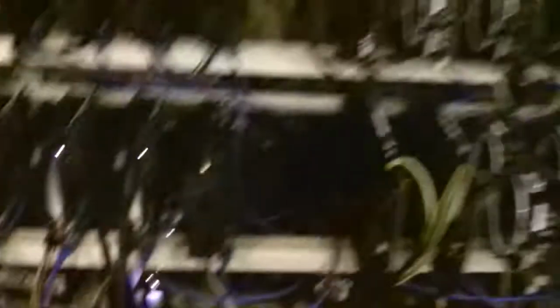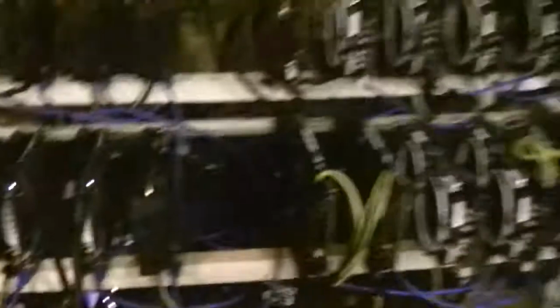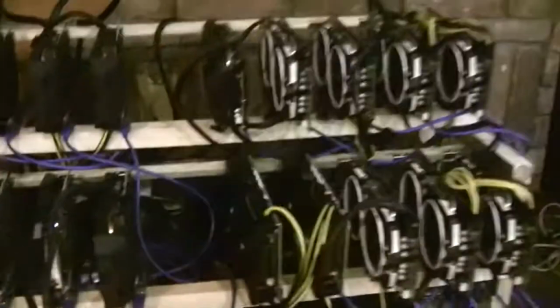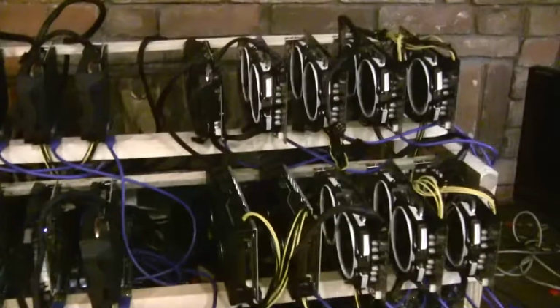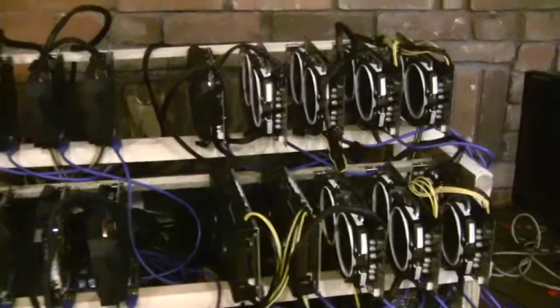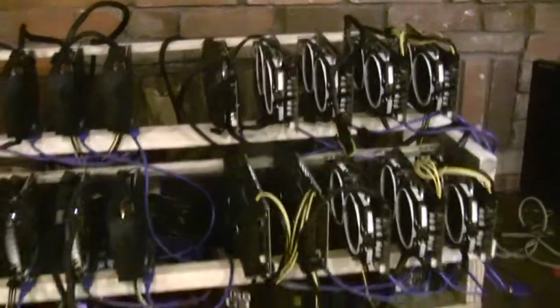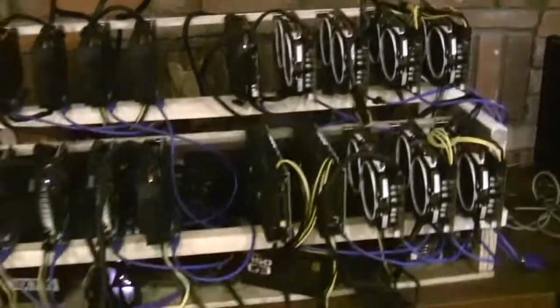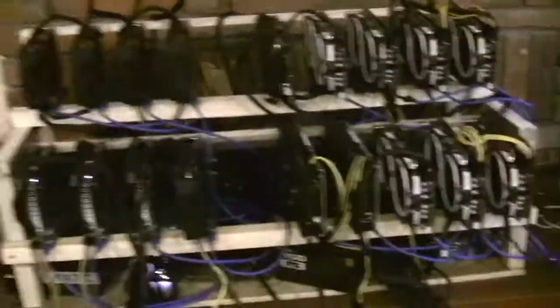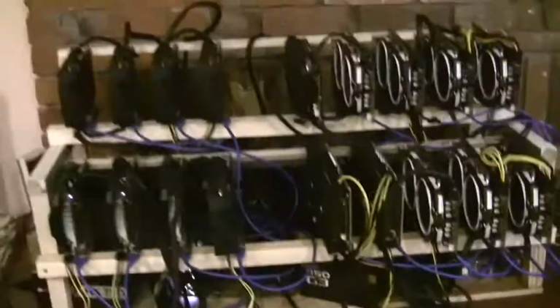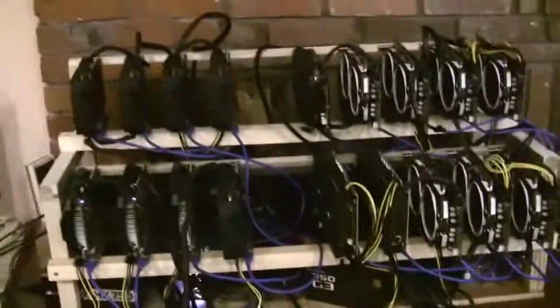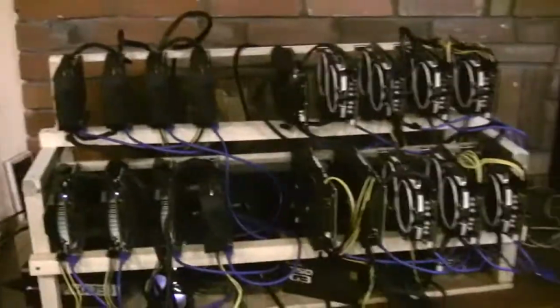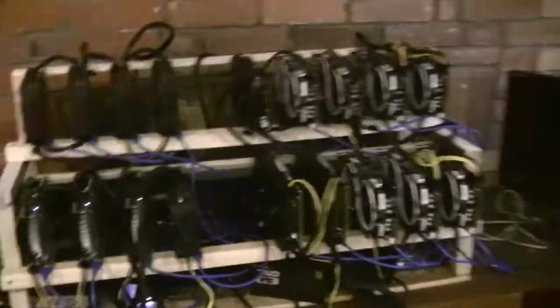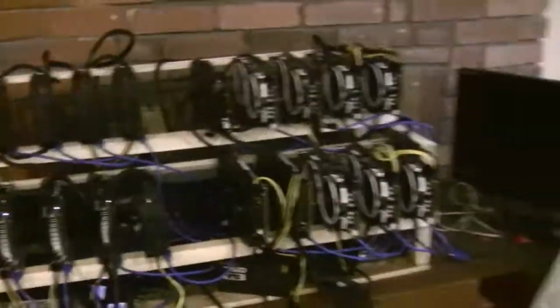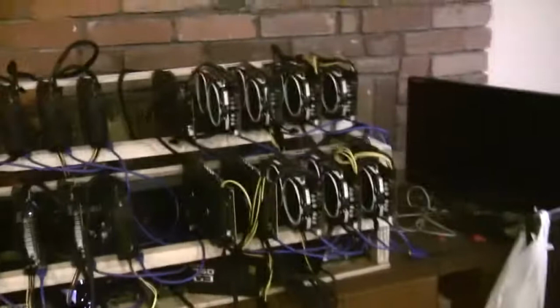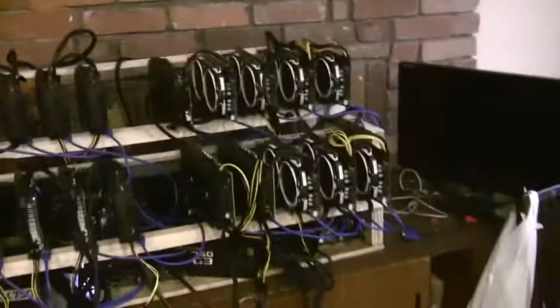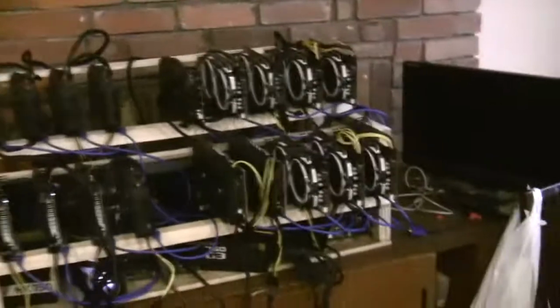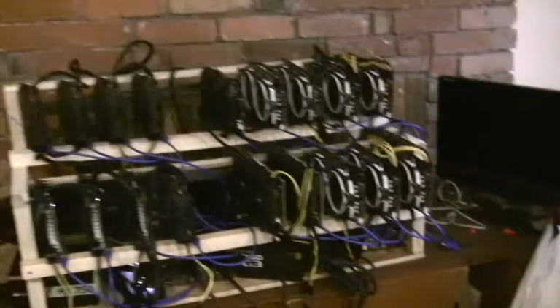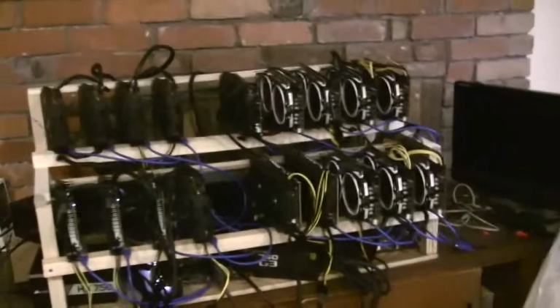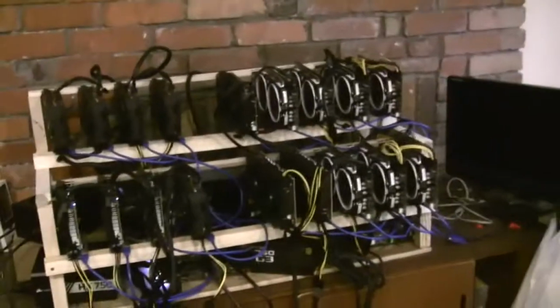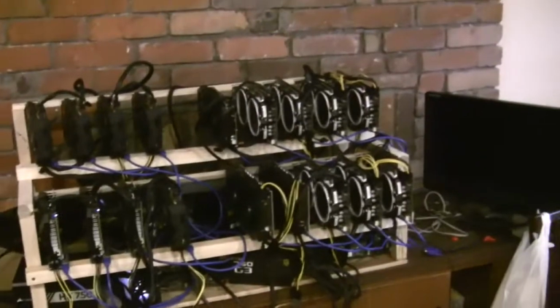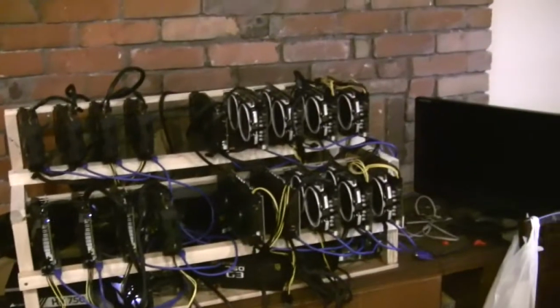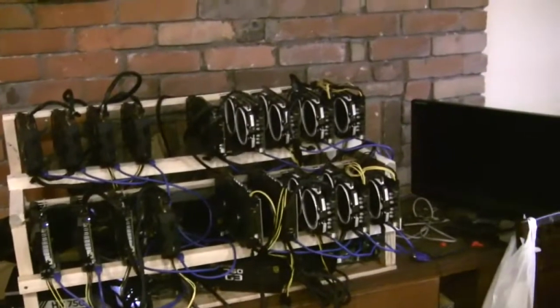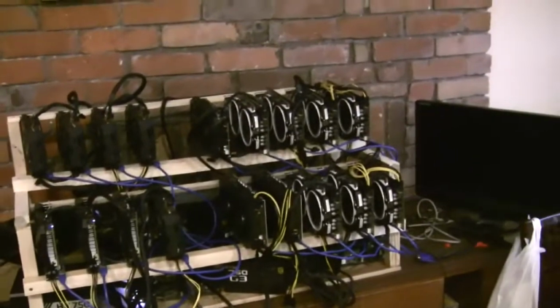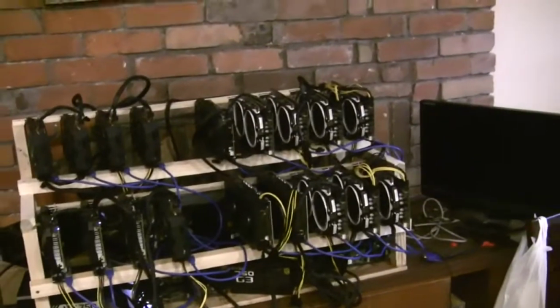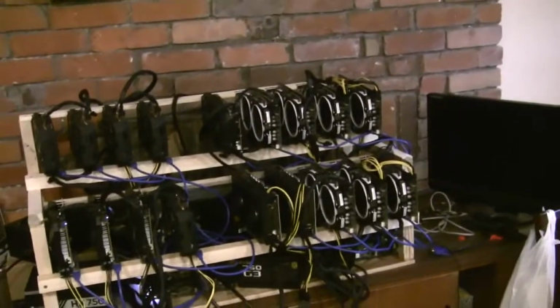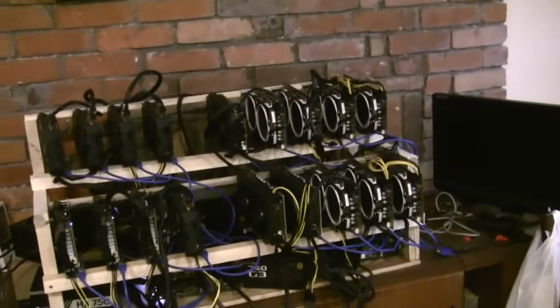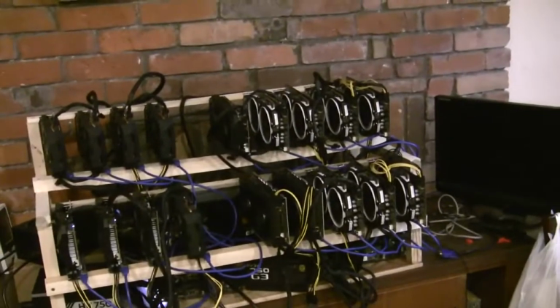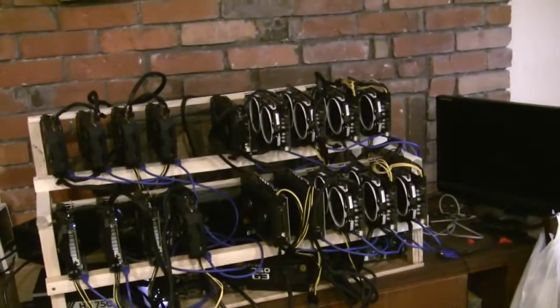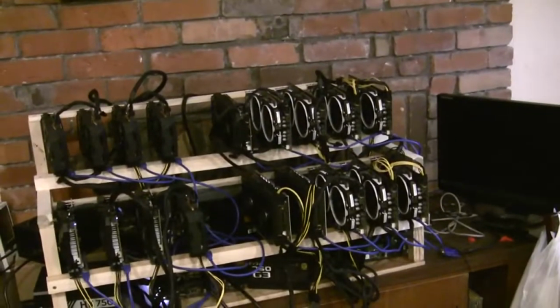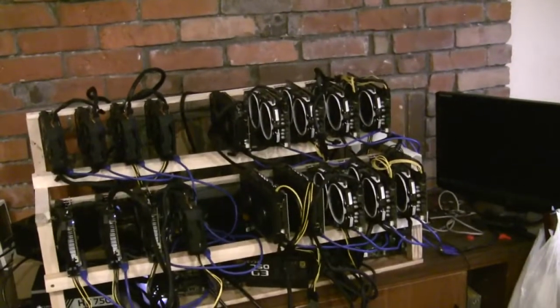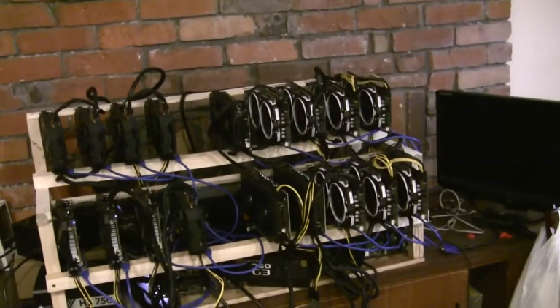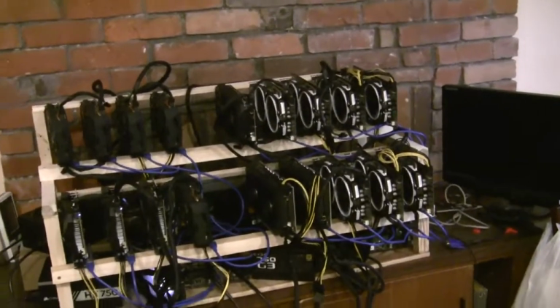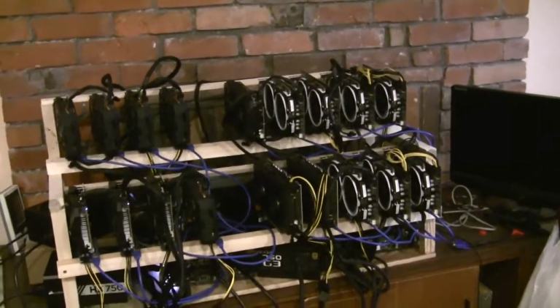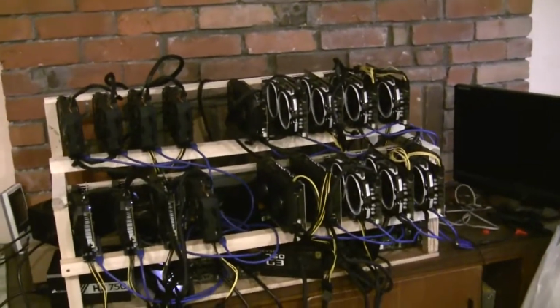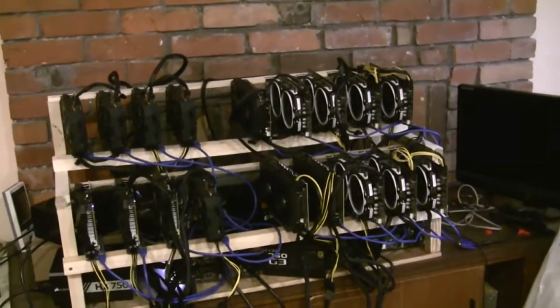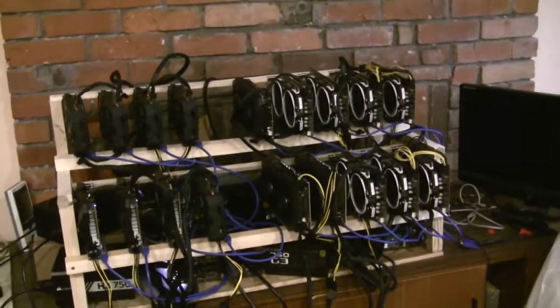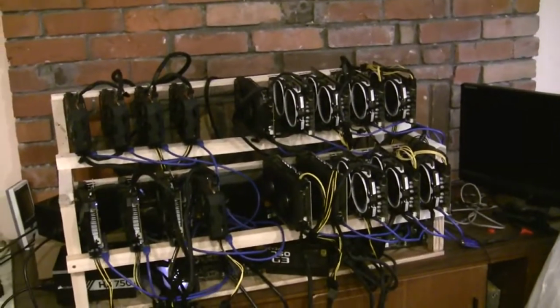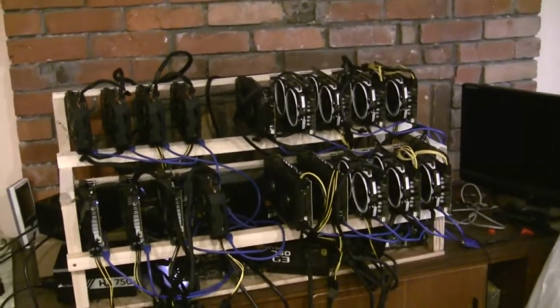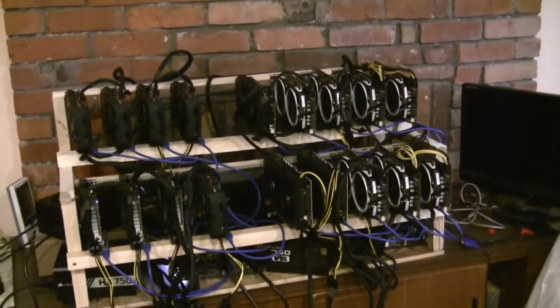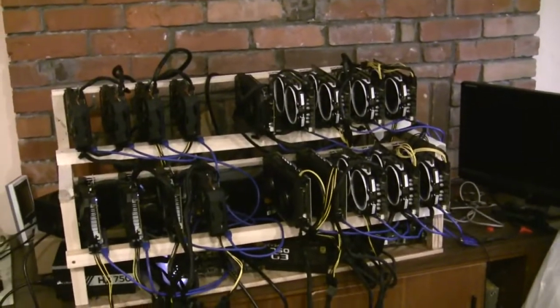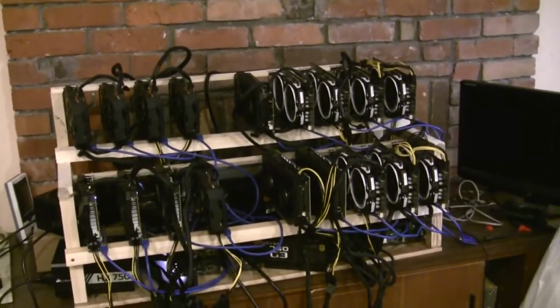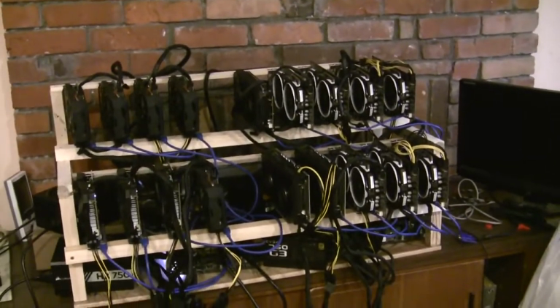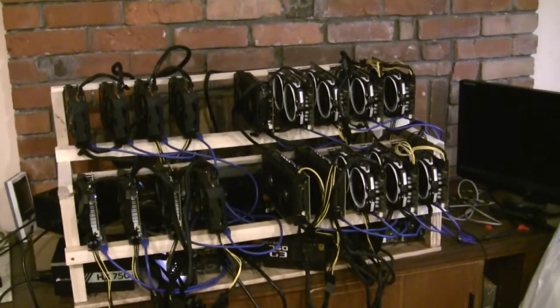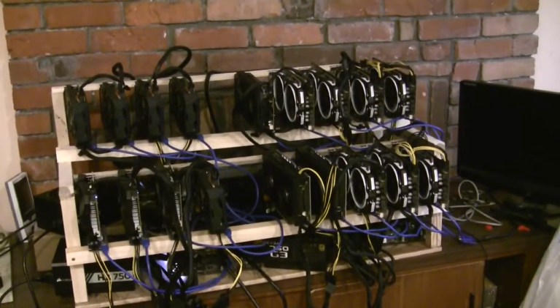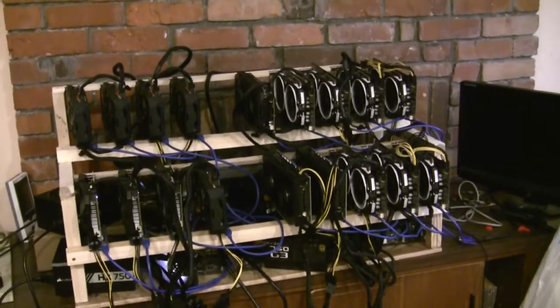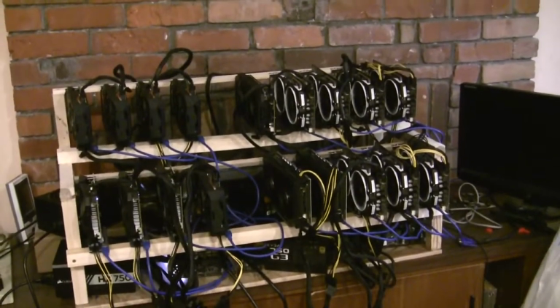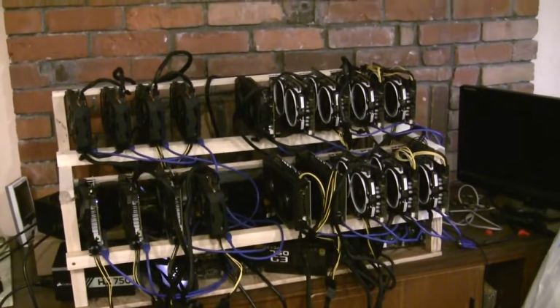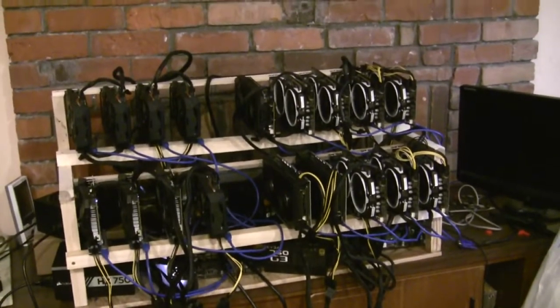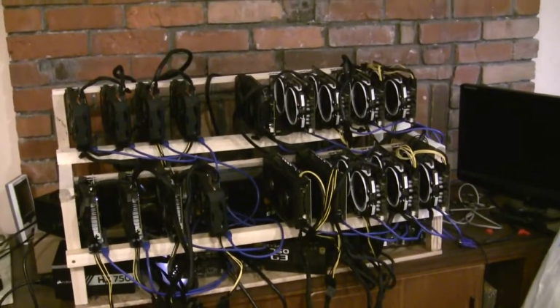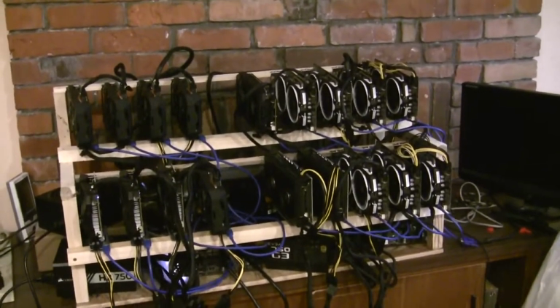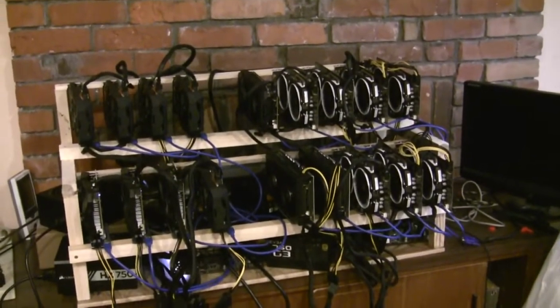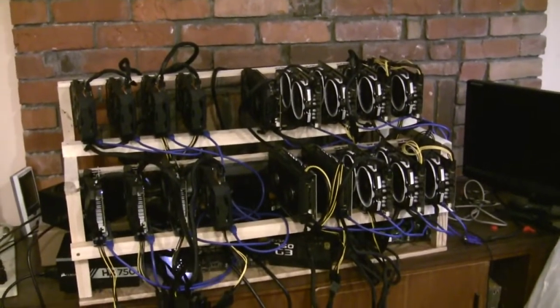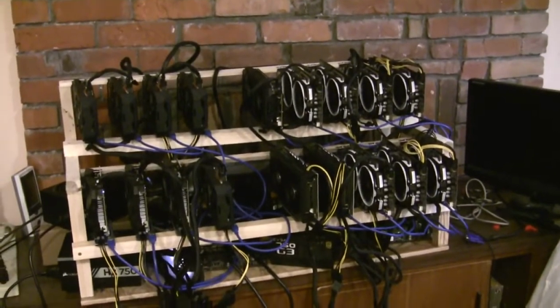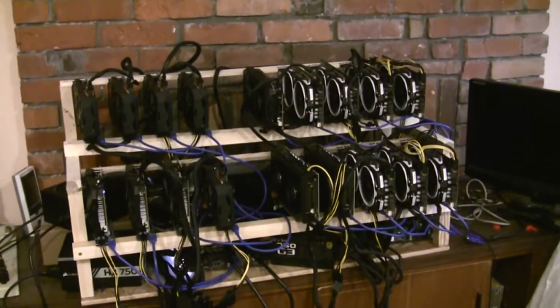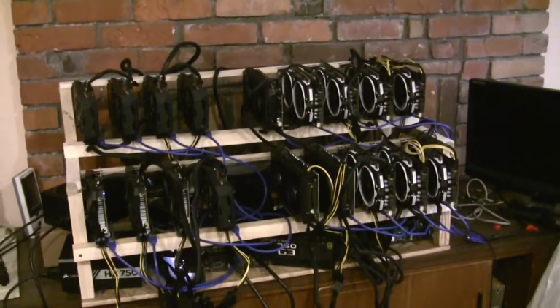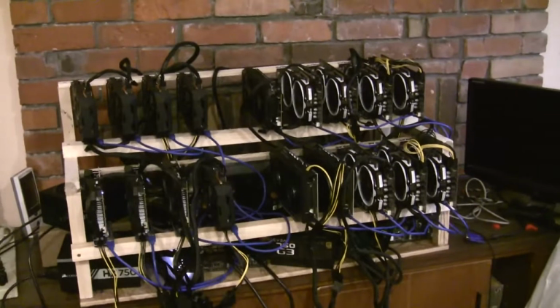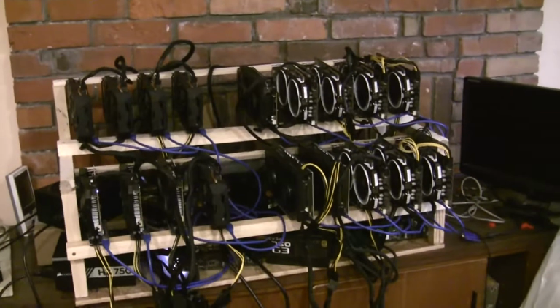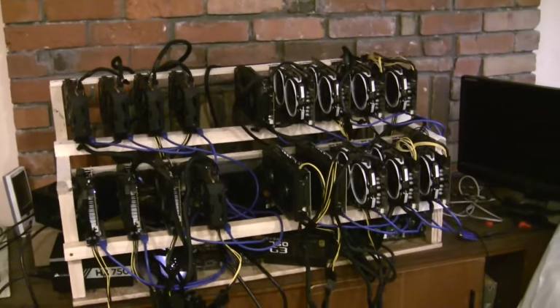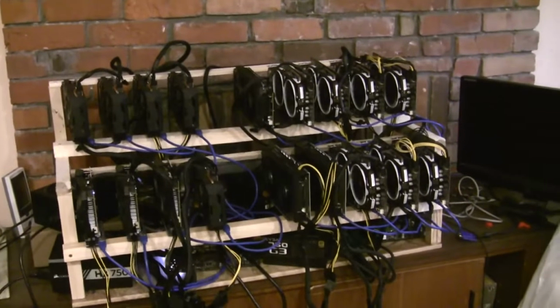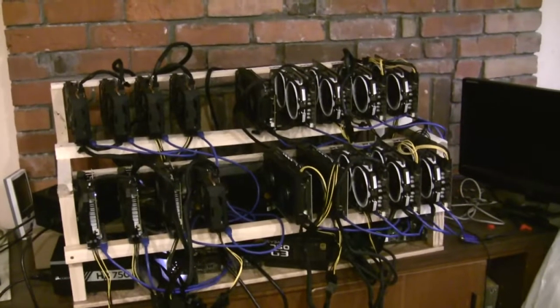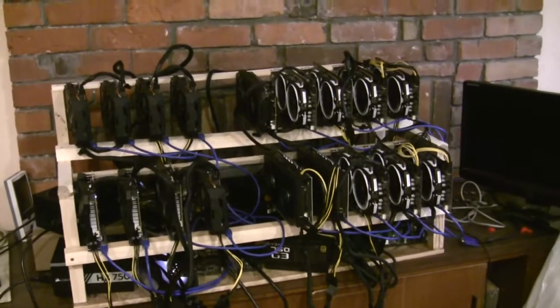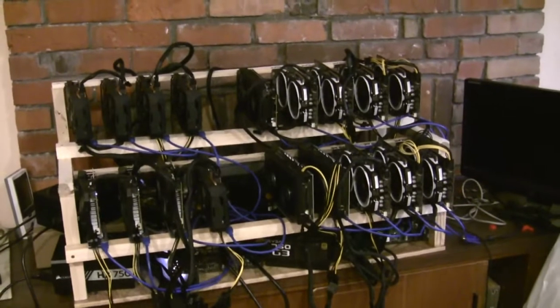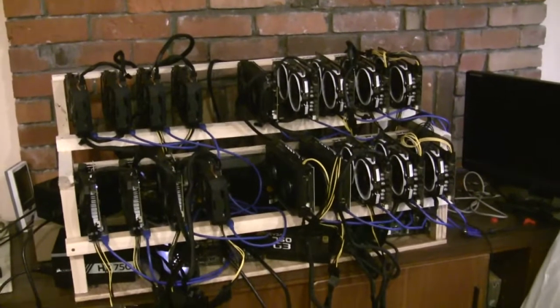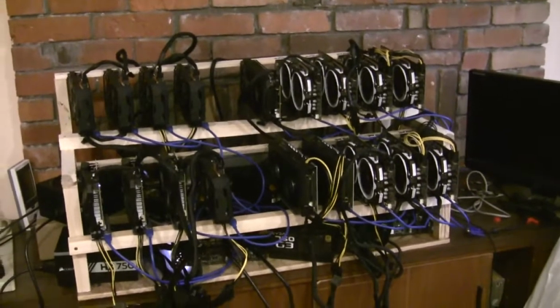Alright, that's my mining rig. Thanks for watching — be sure to like, comment, and subscribe.